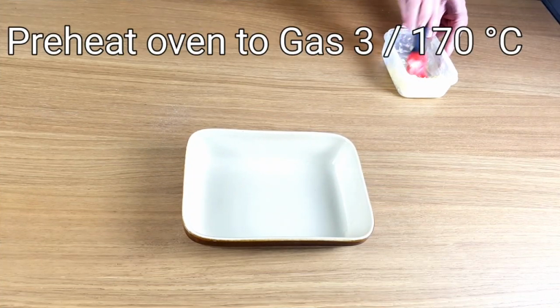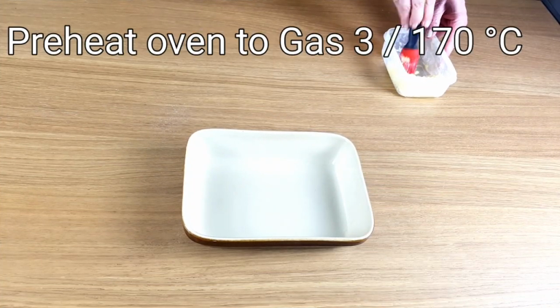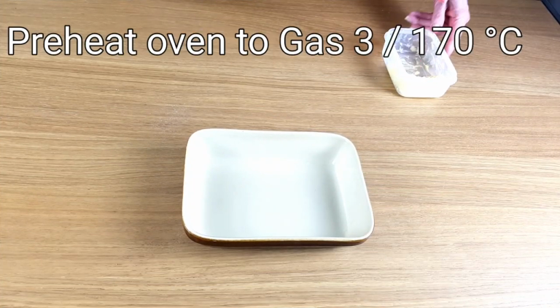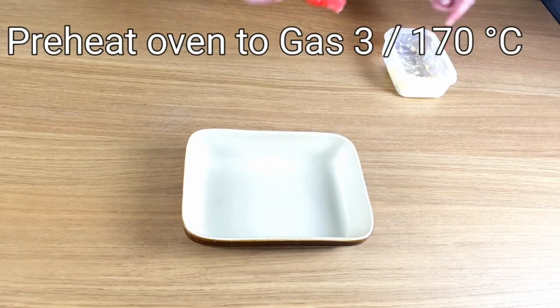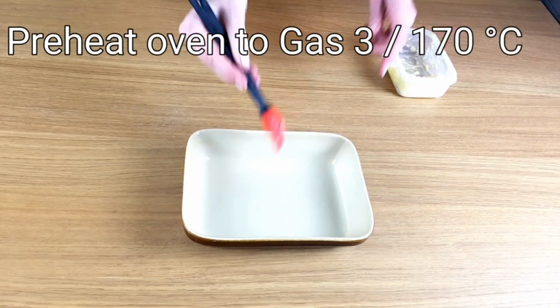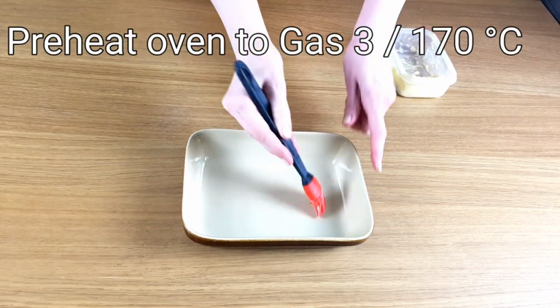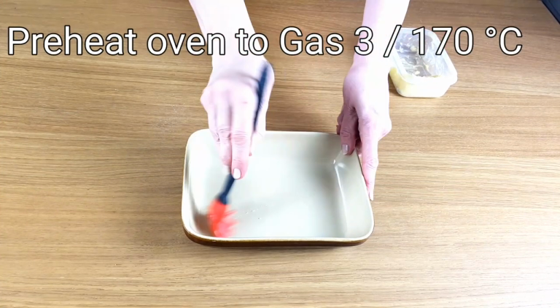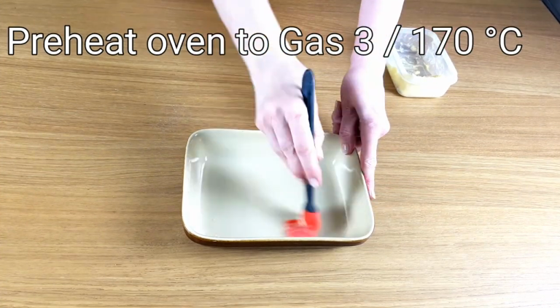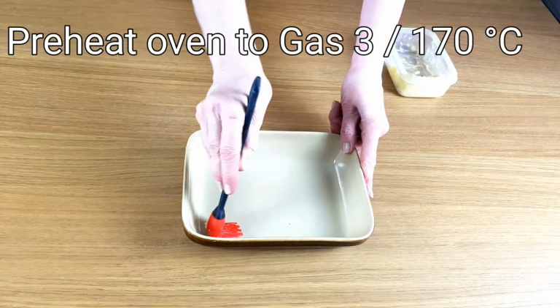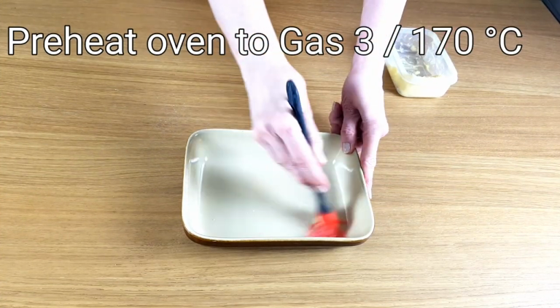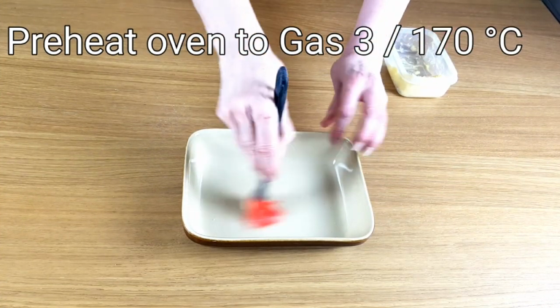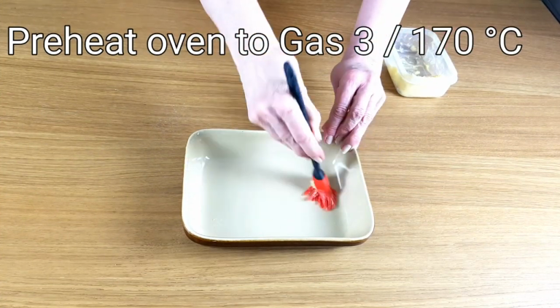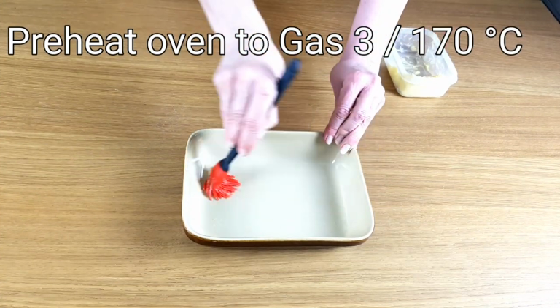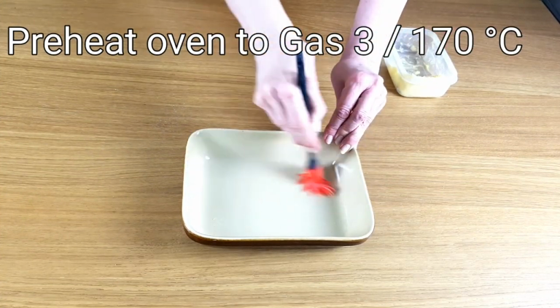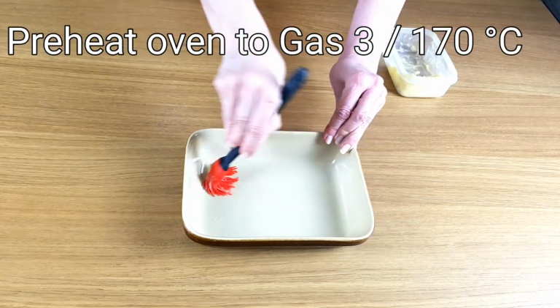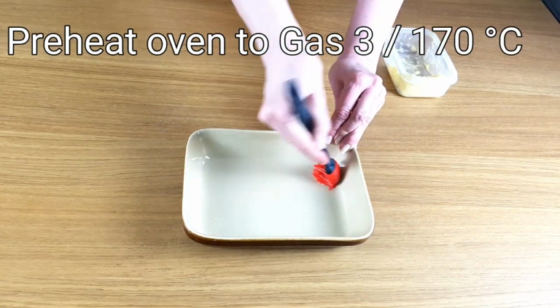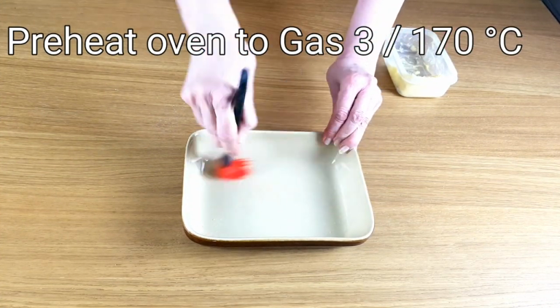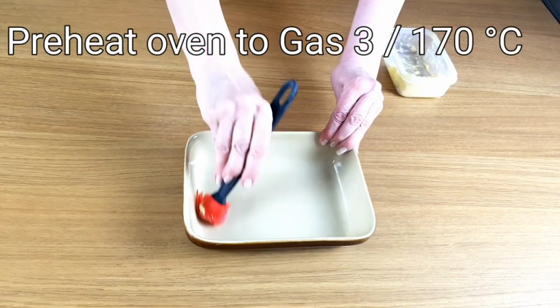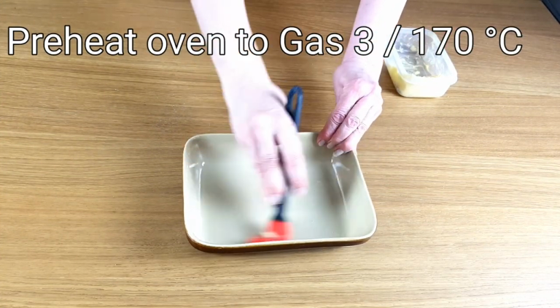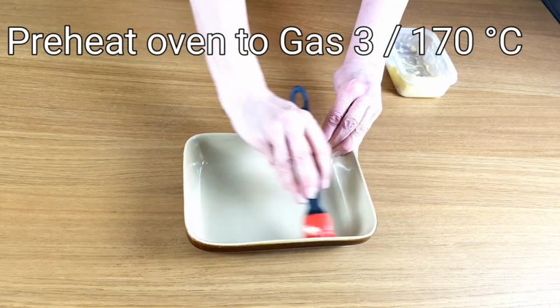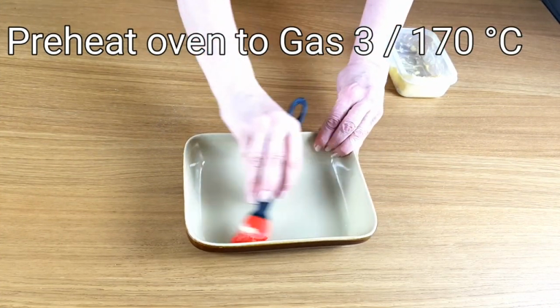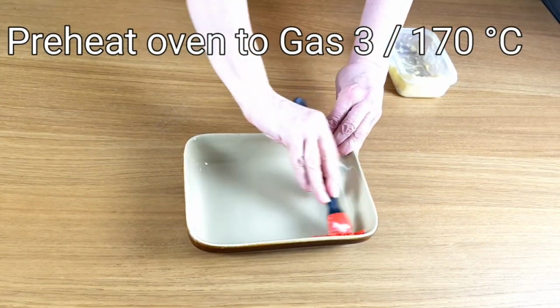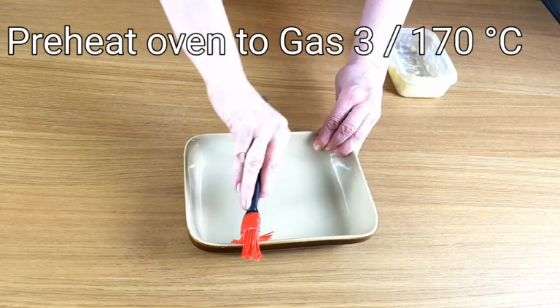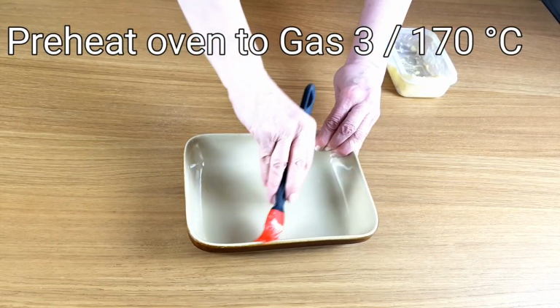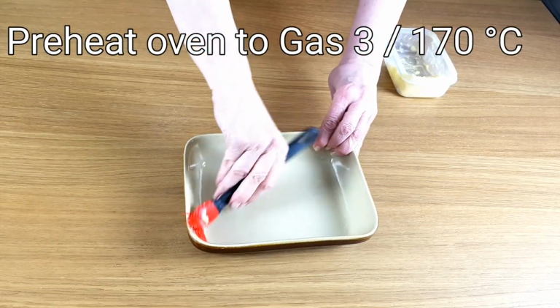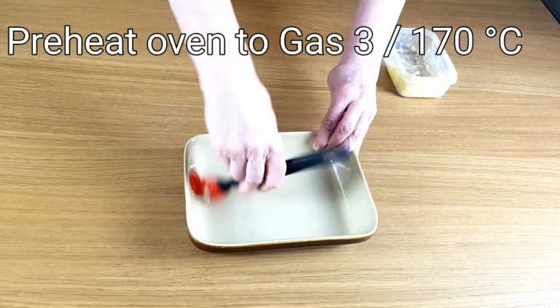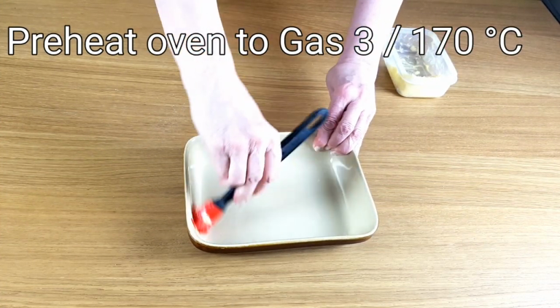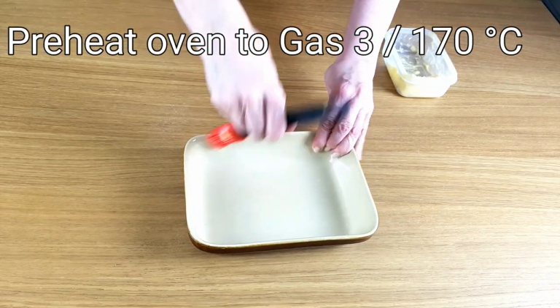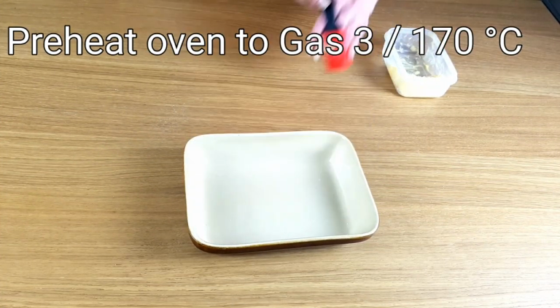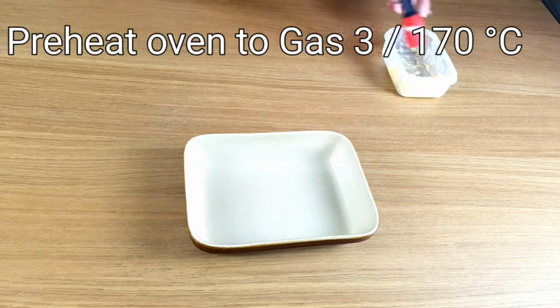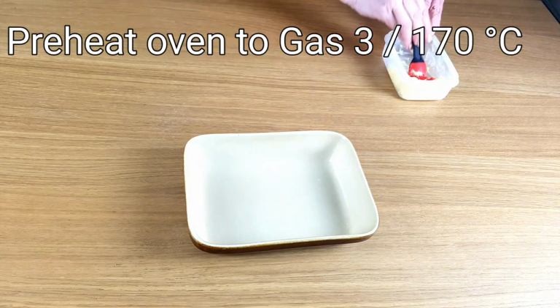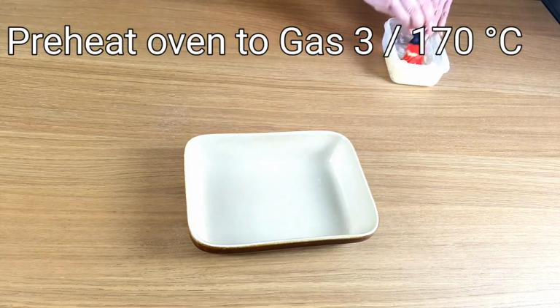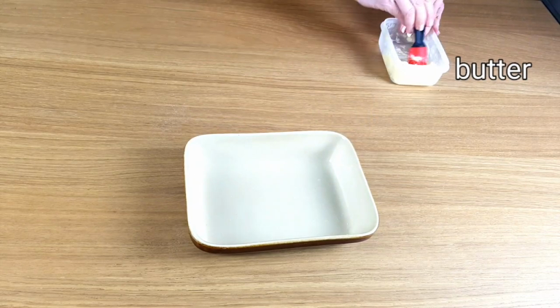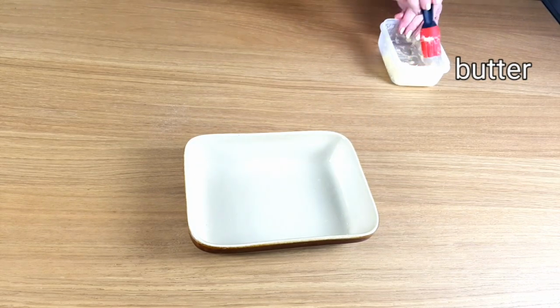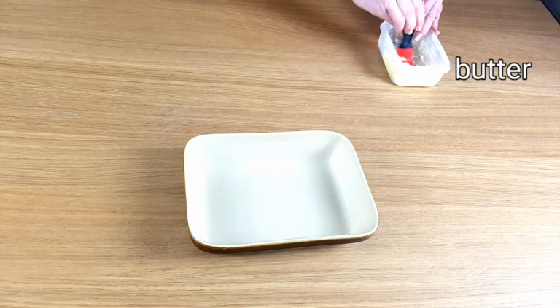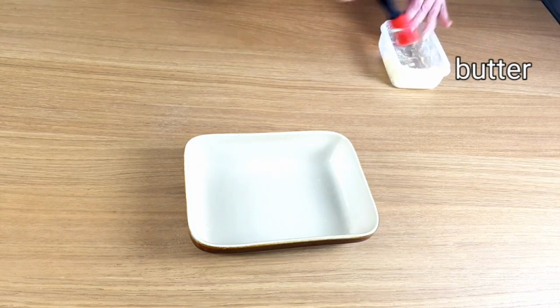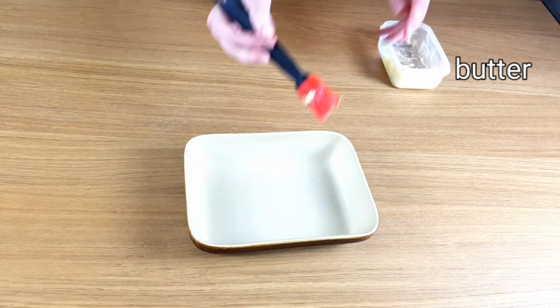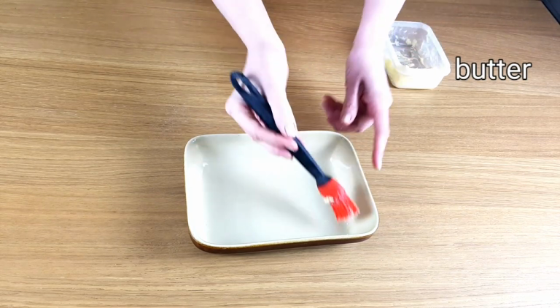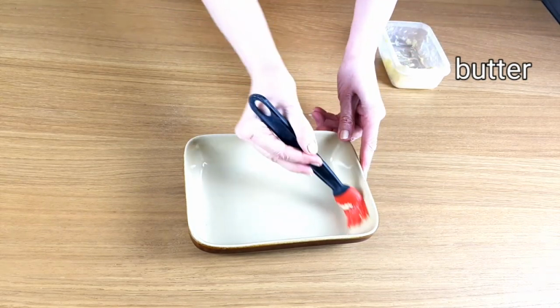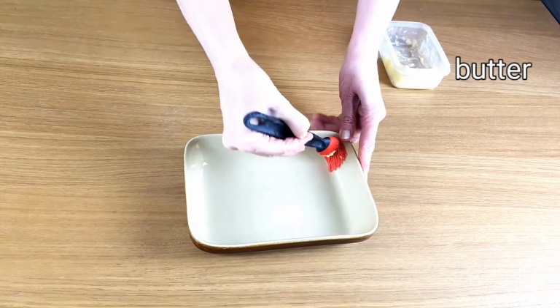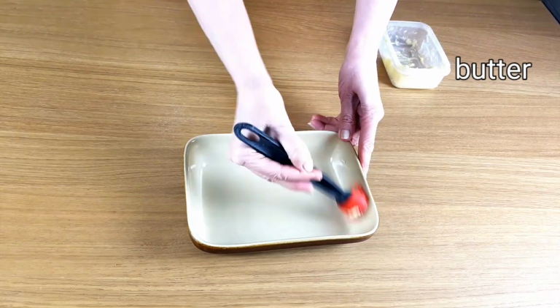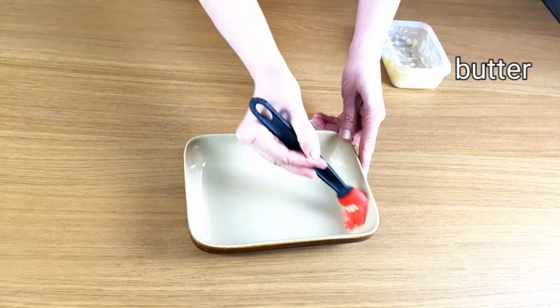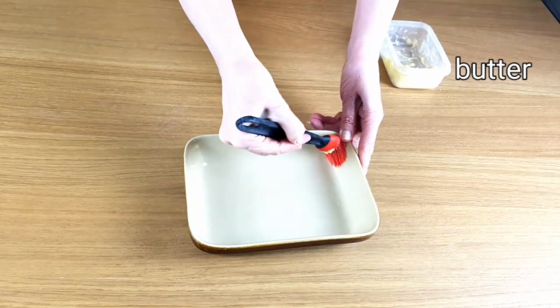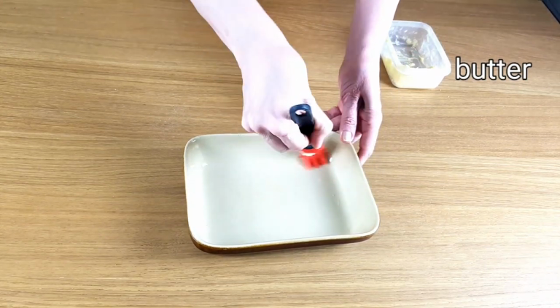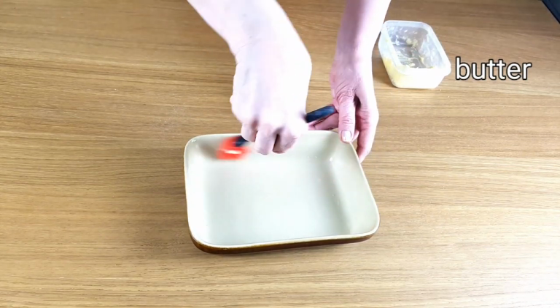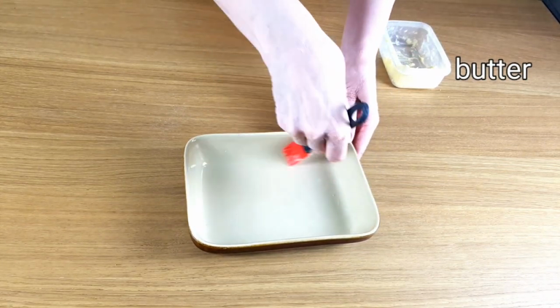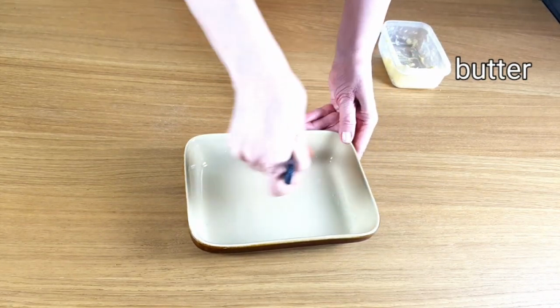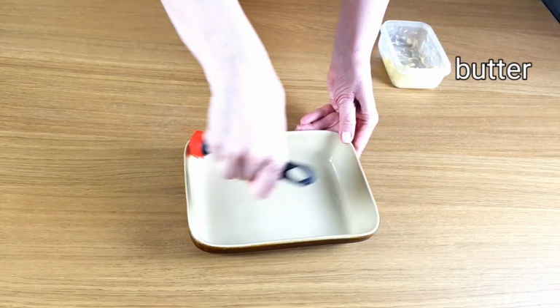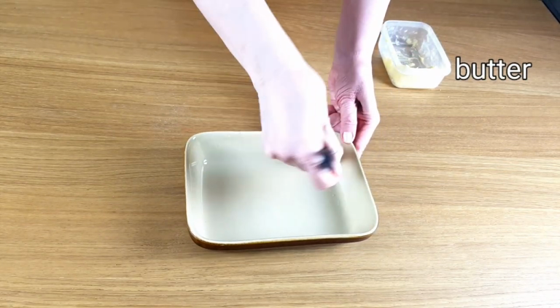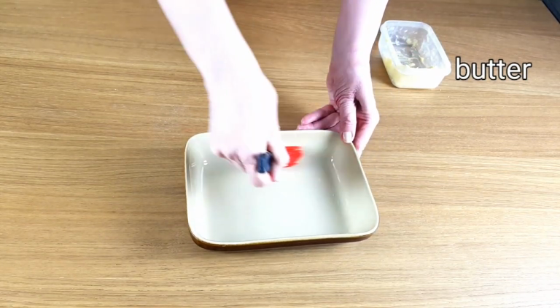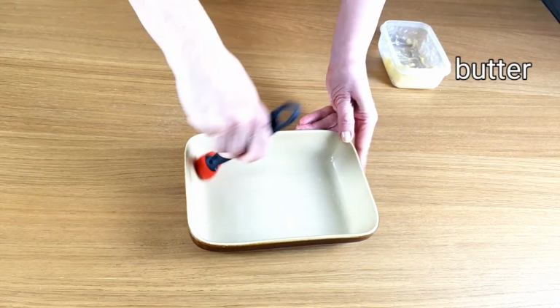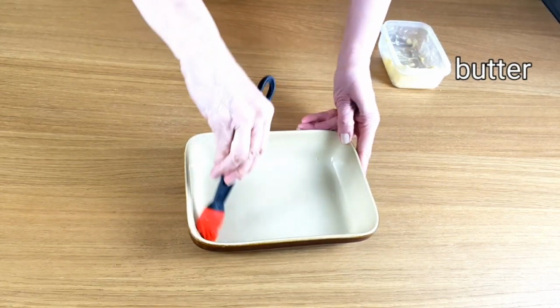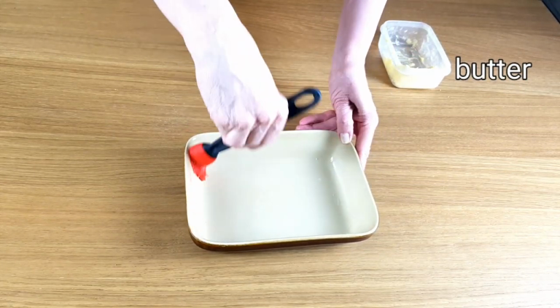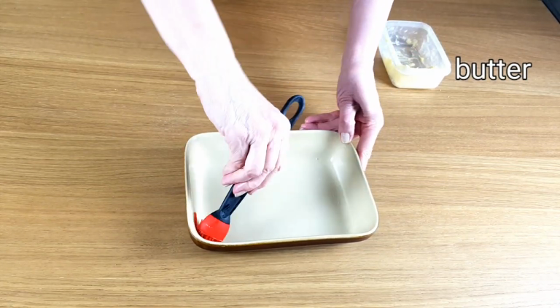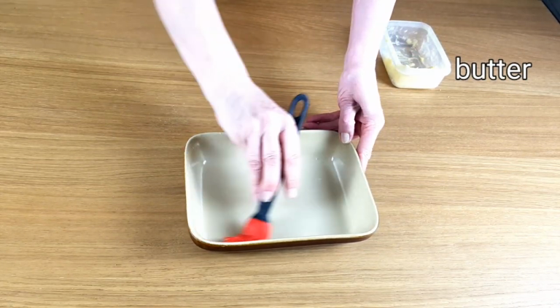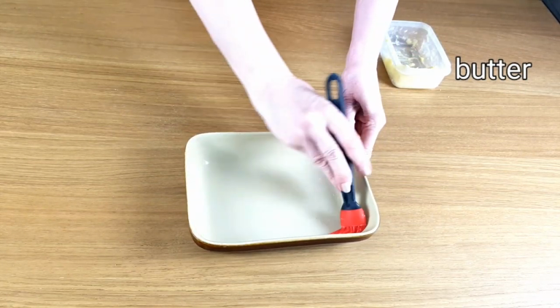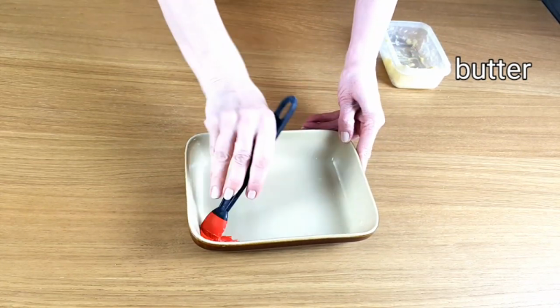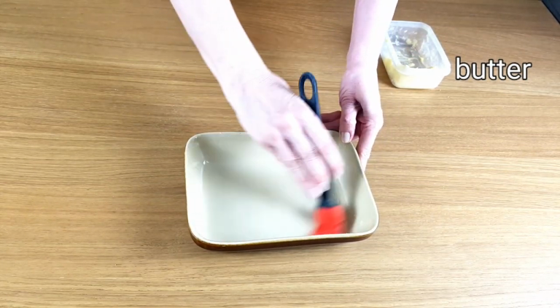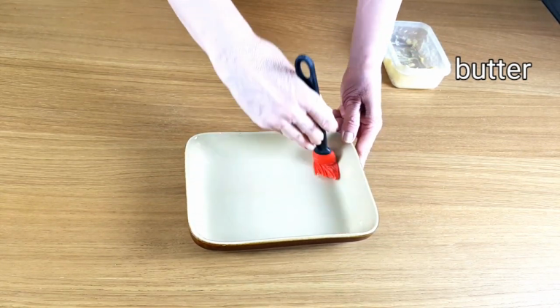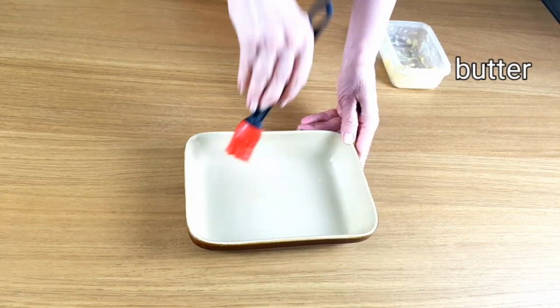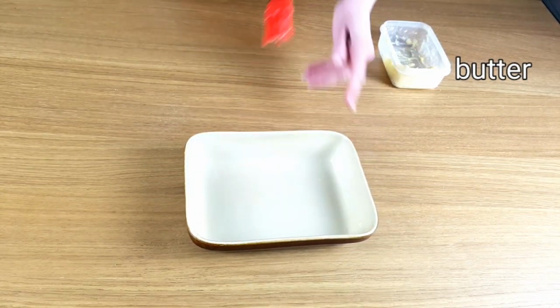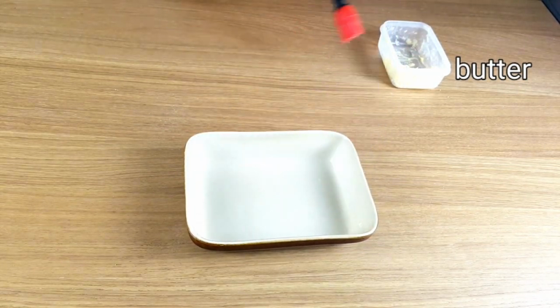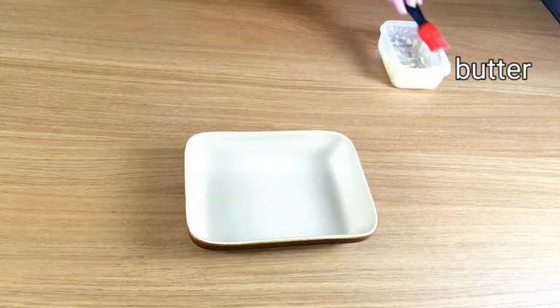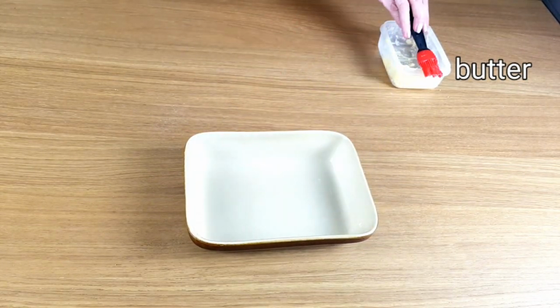You'll need a small ovenproof bowl for this. A little bit of butter brushed around it will do the trick and stop it sticking.